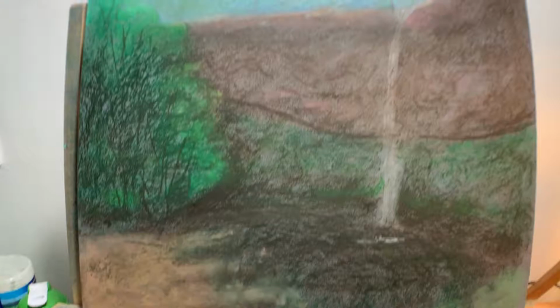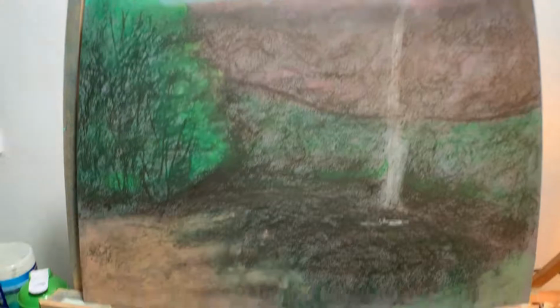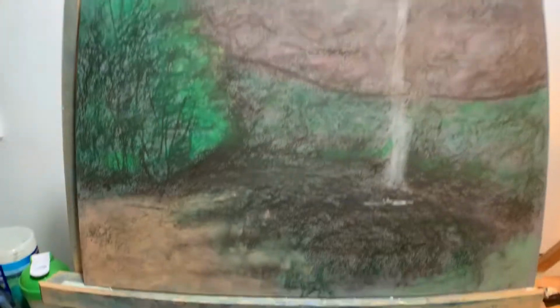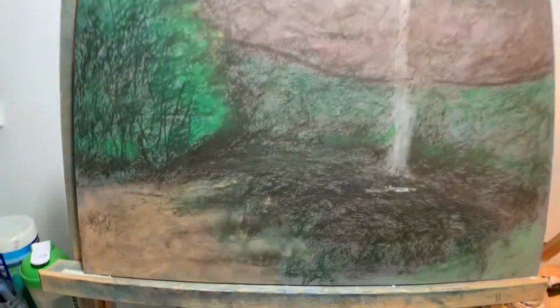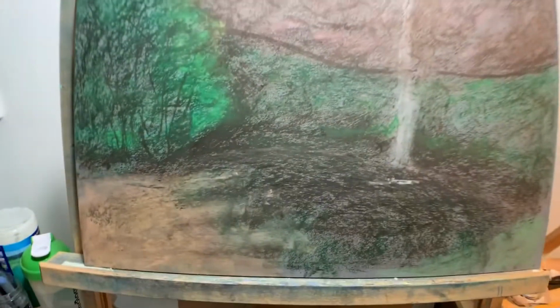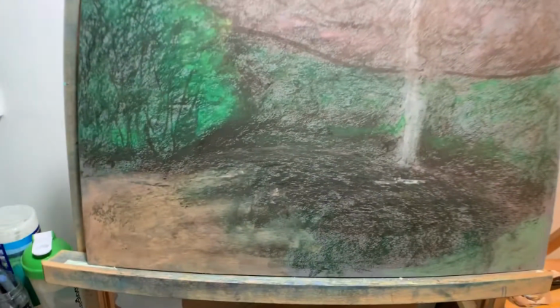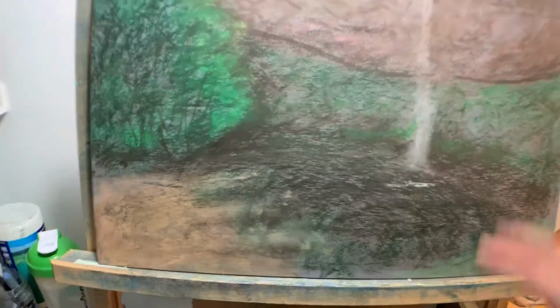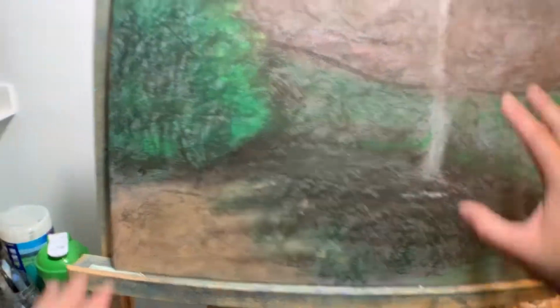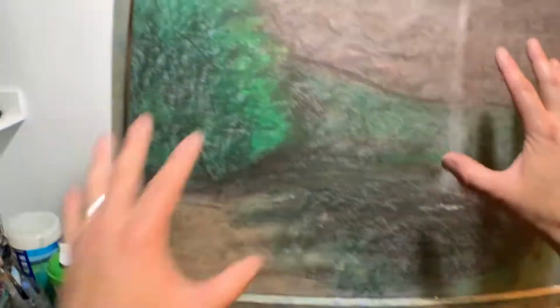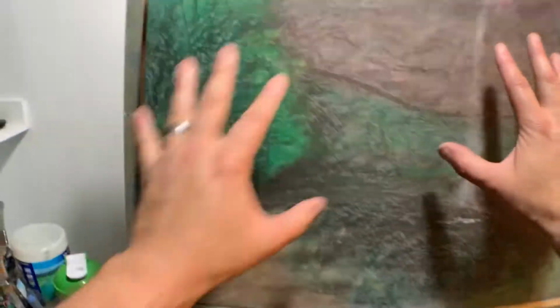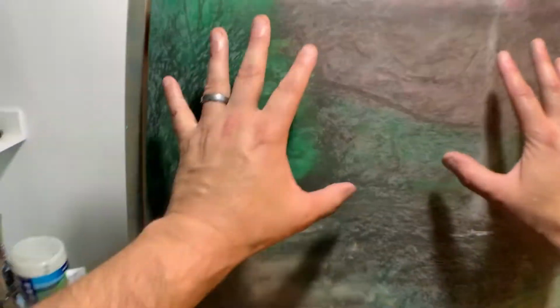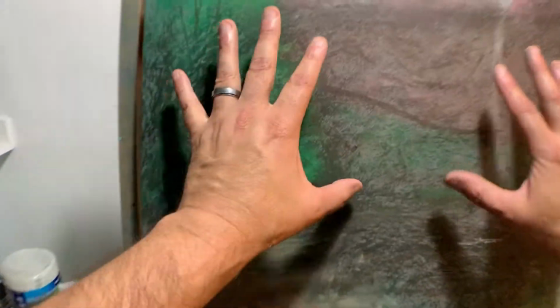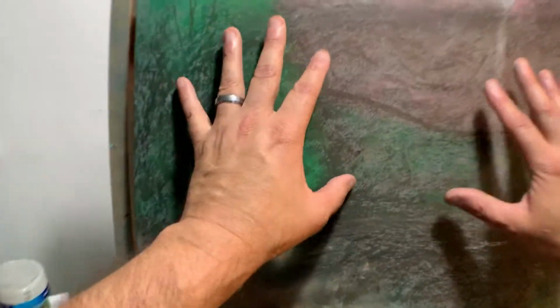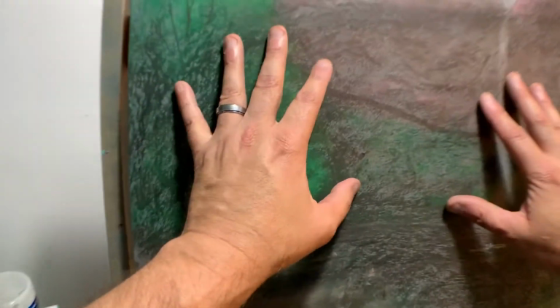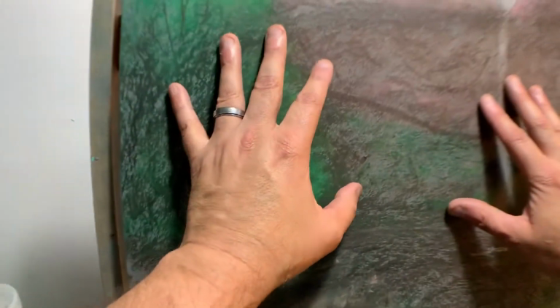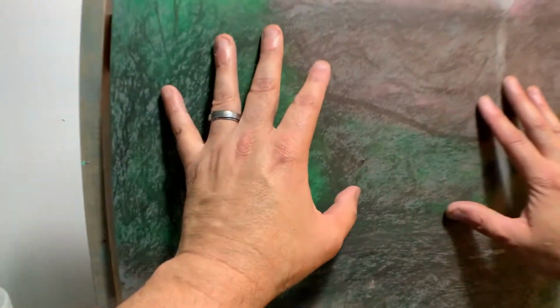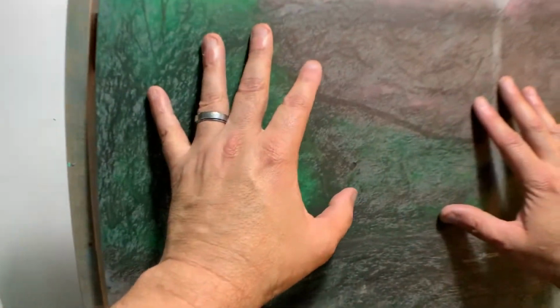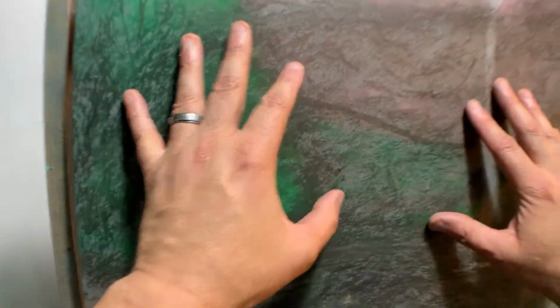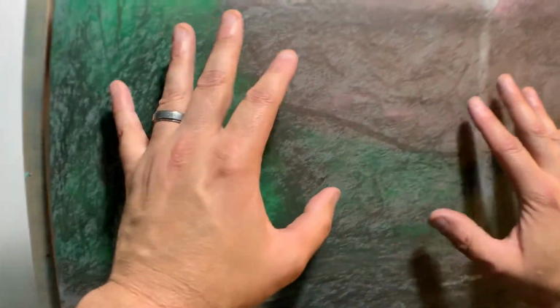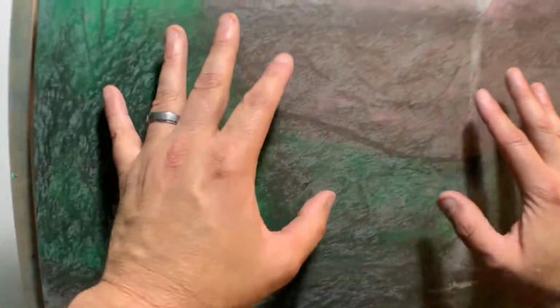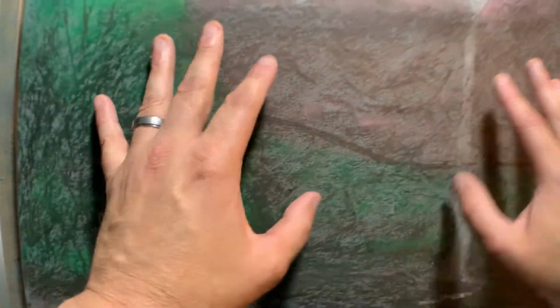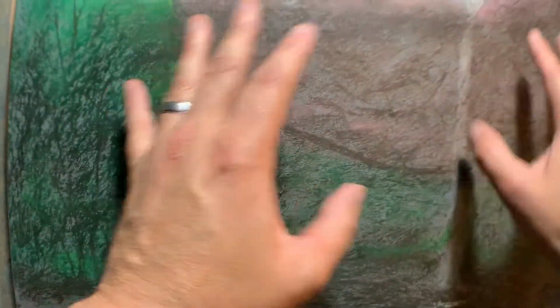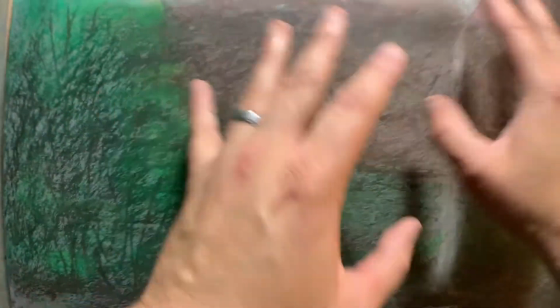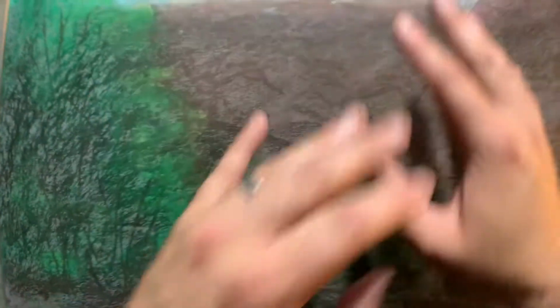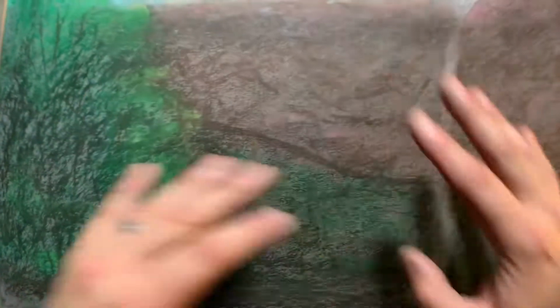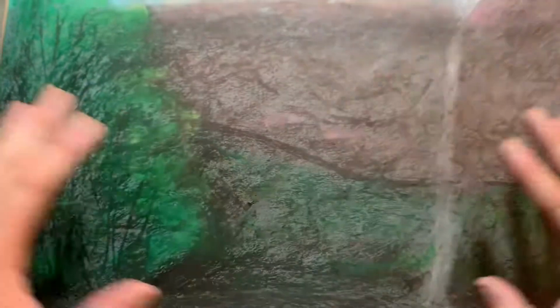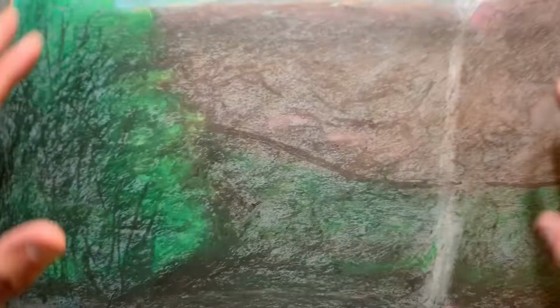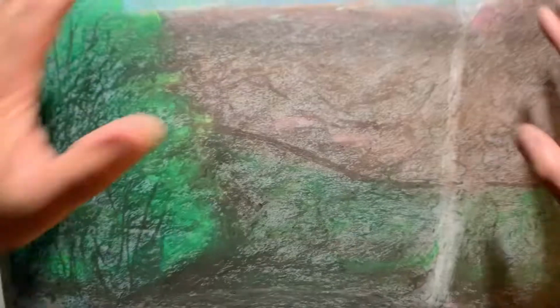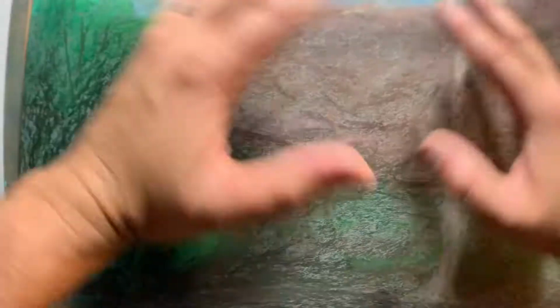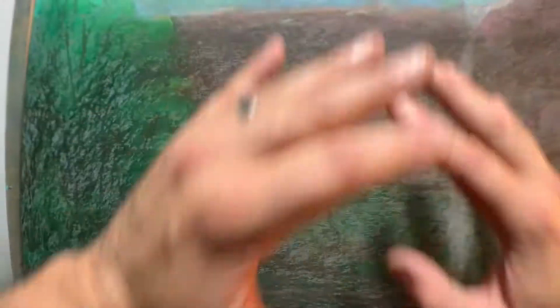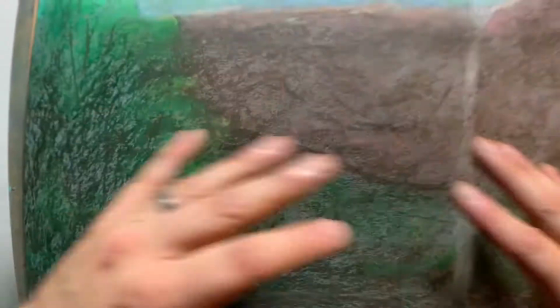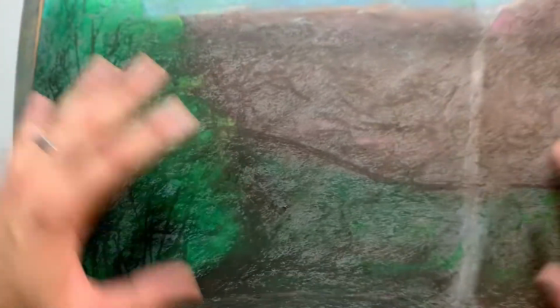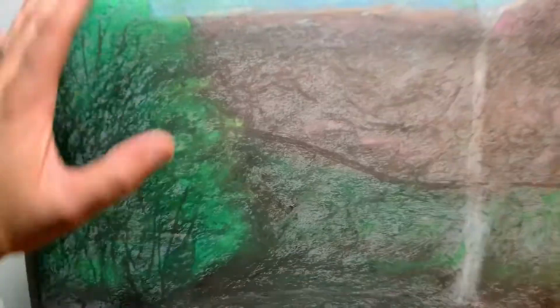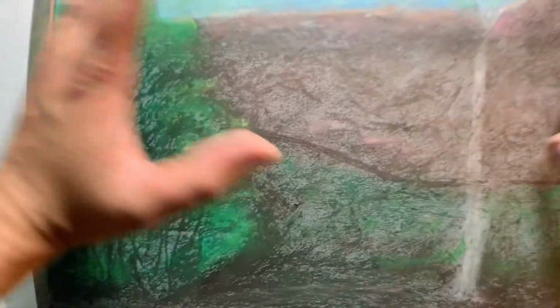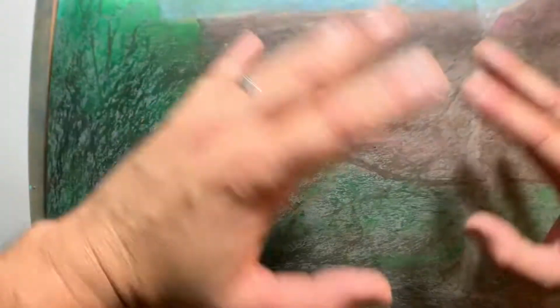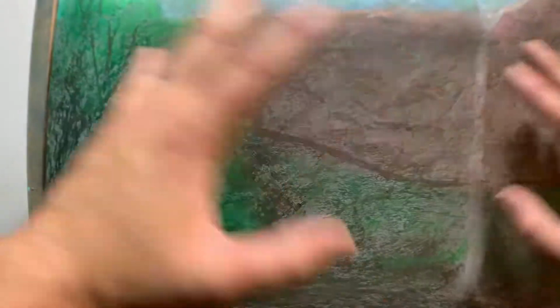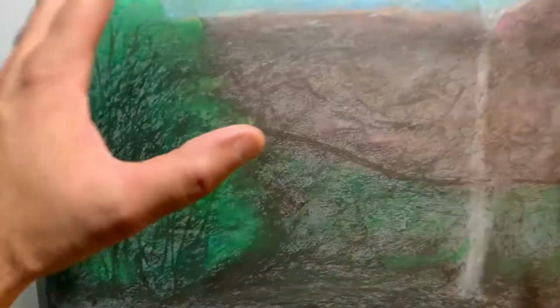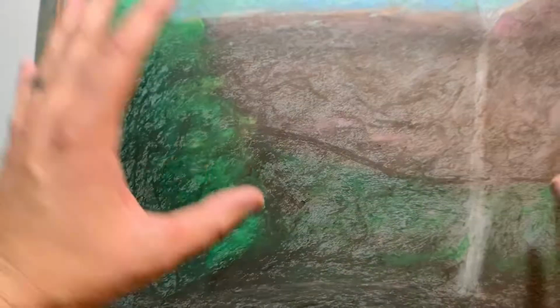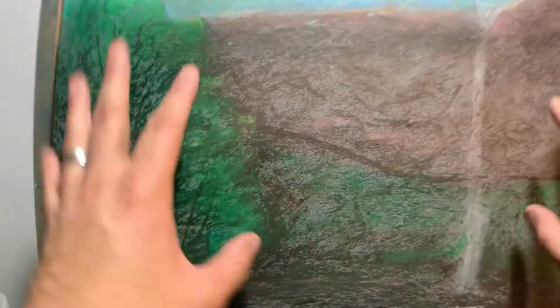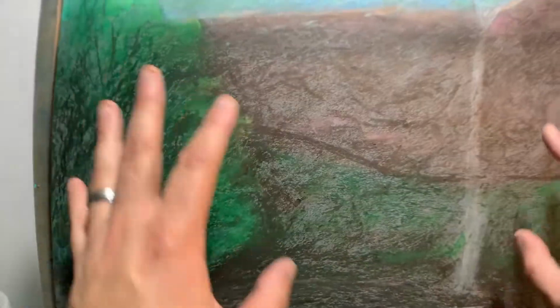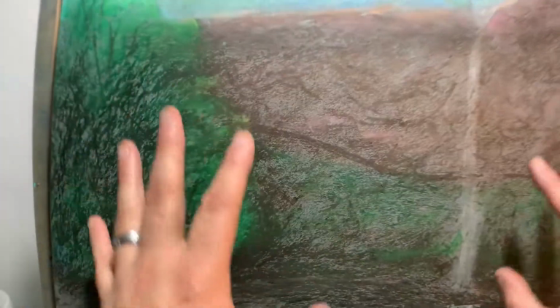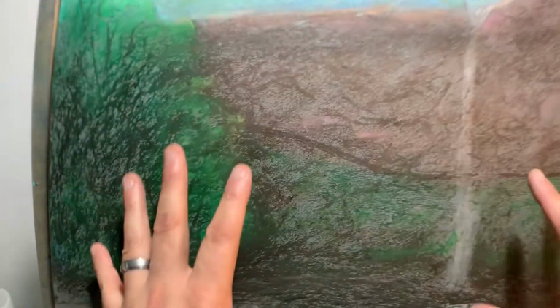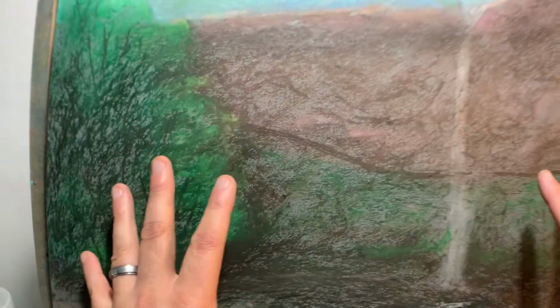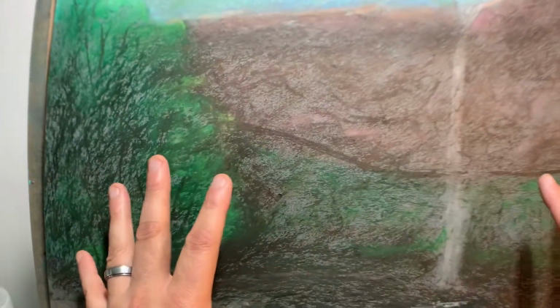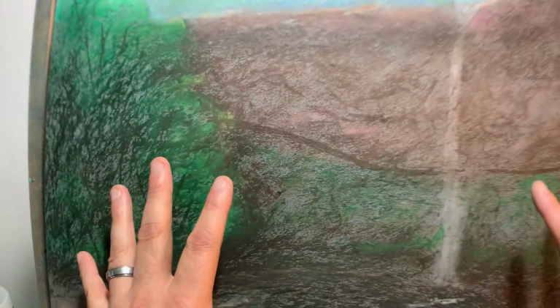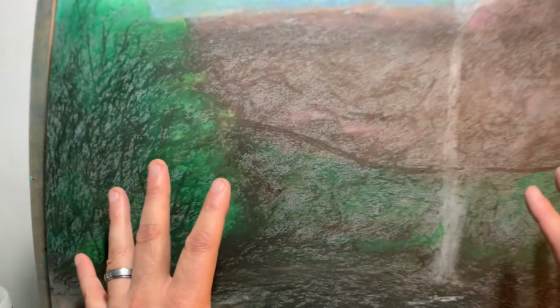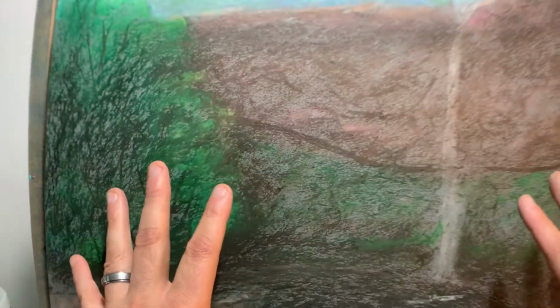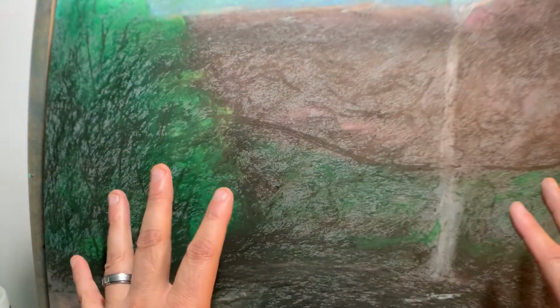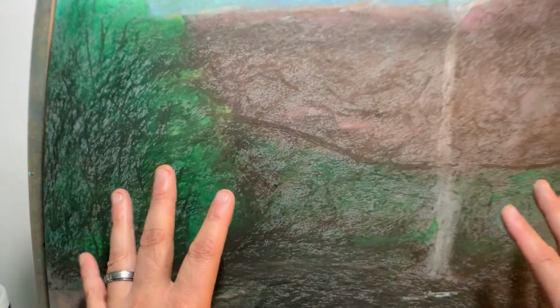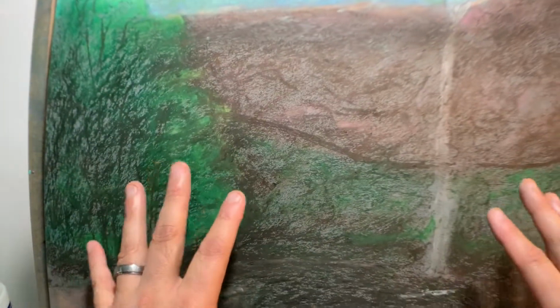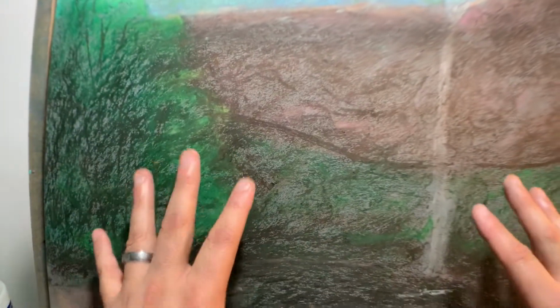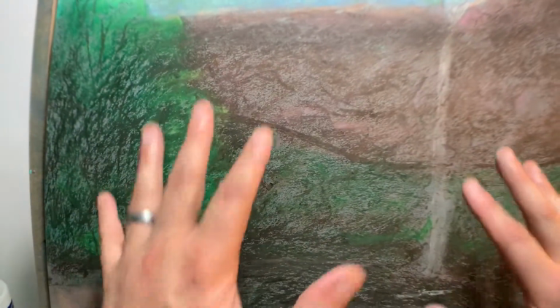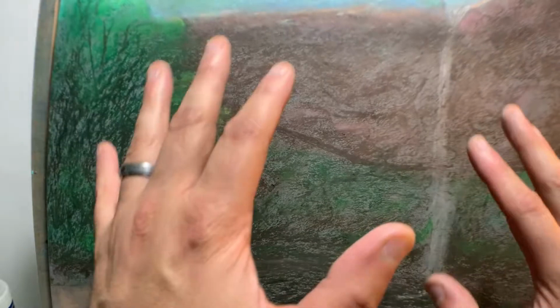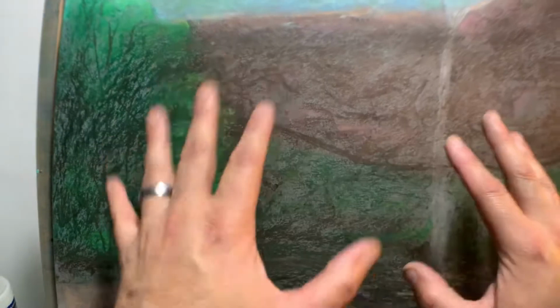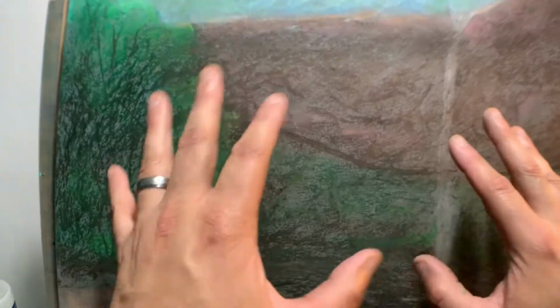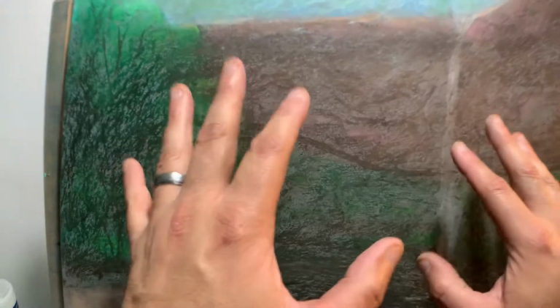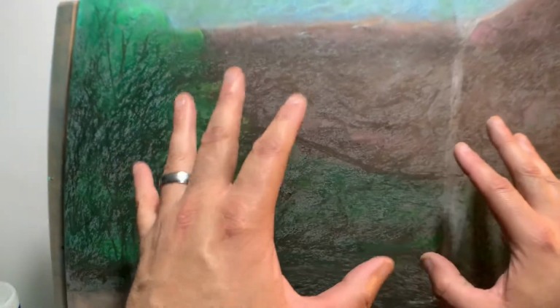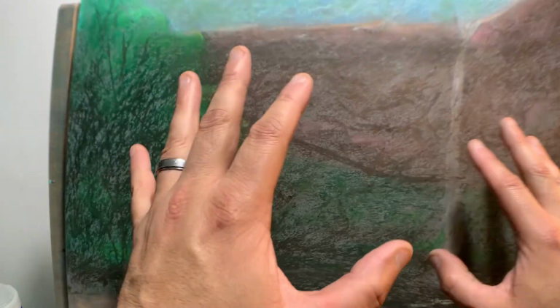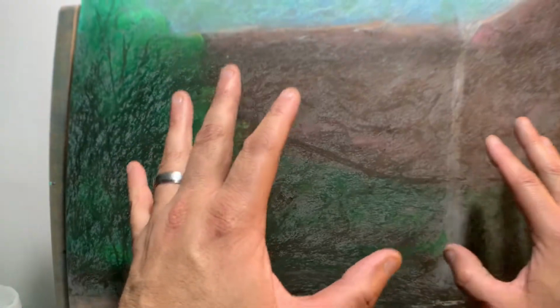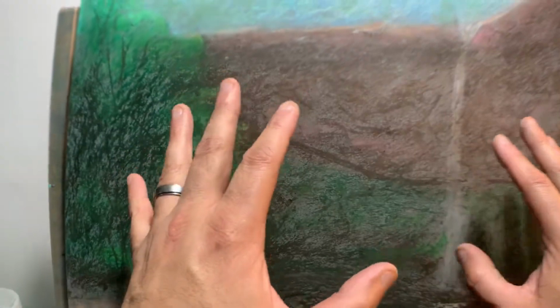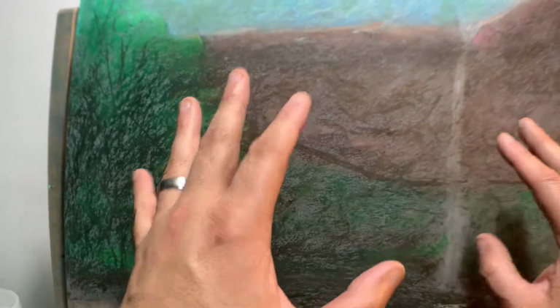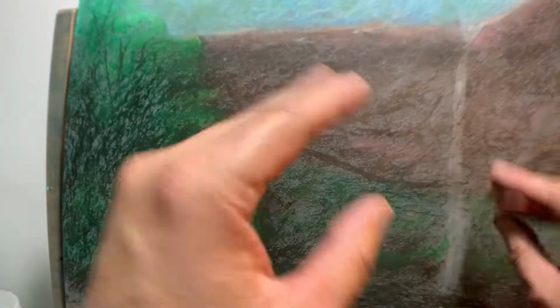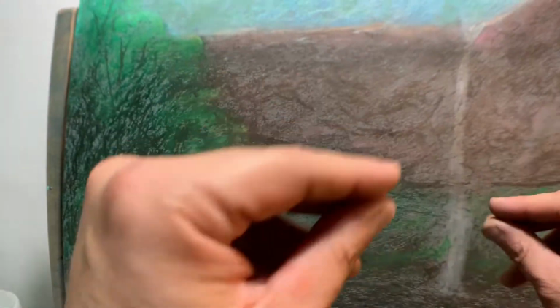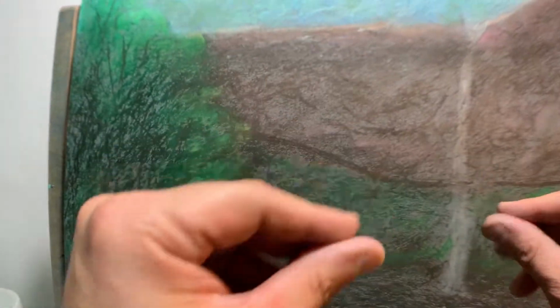All right, so I'm ready to blend. I've rubbed all that oil on the surface and I'm ready to blend.